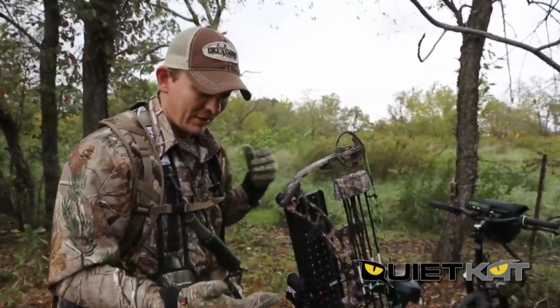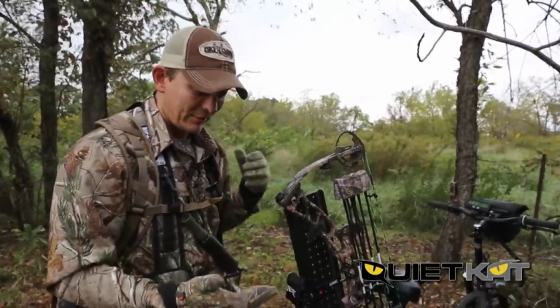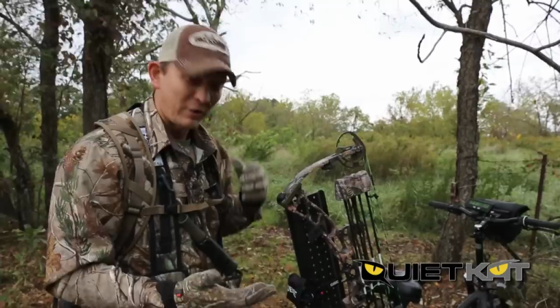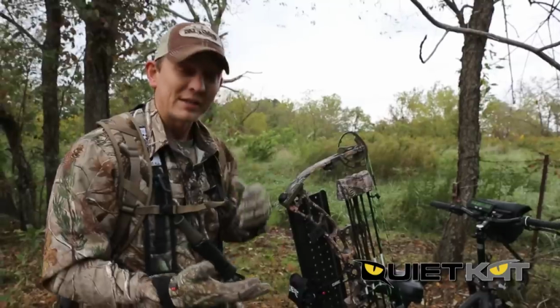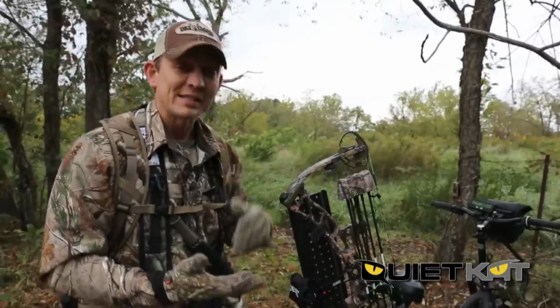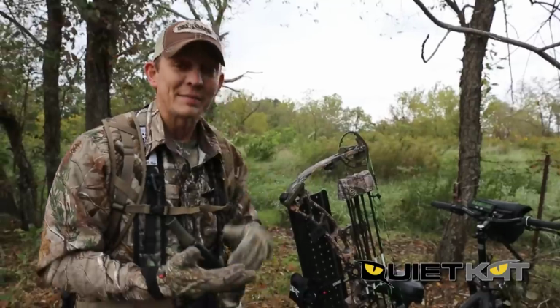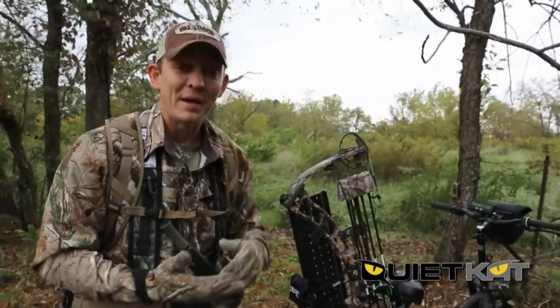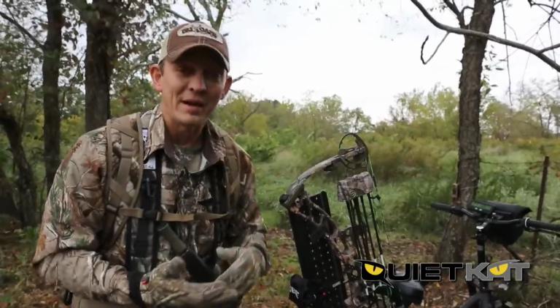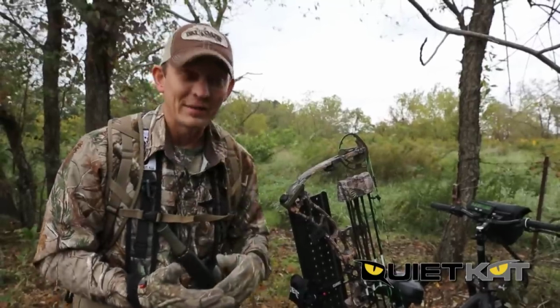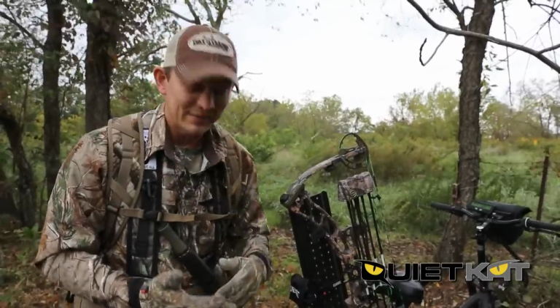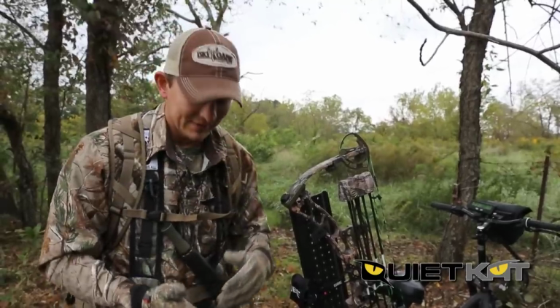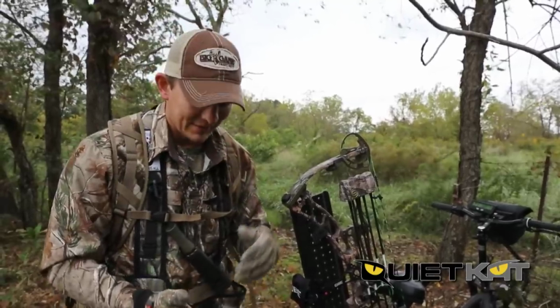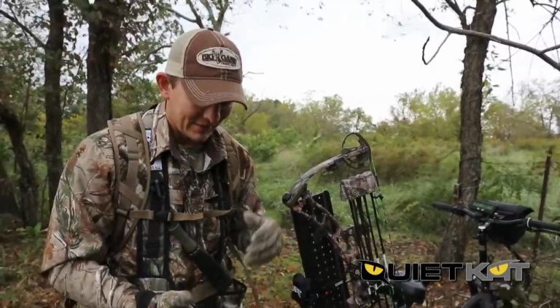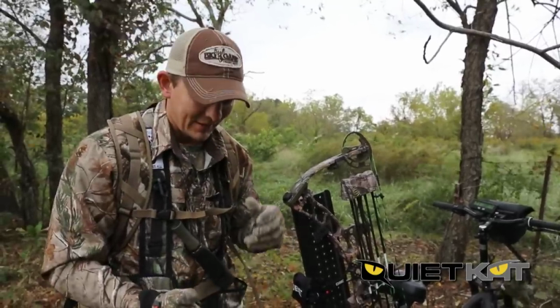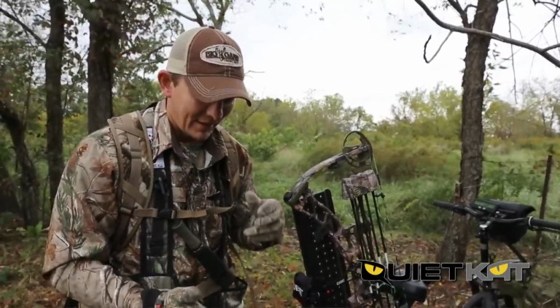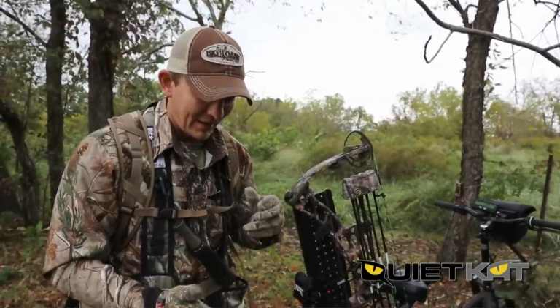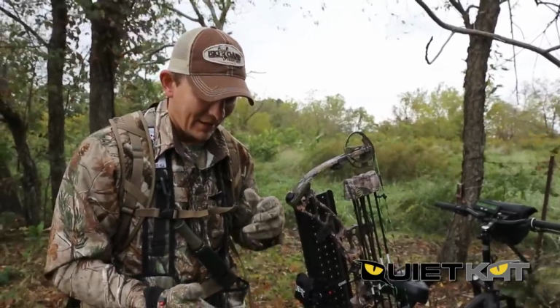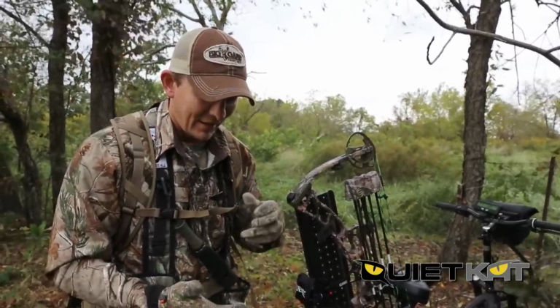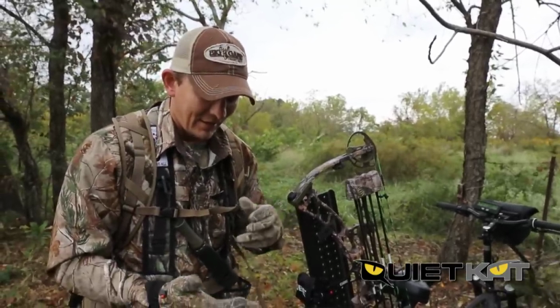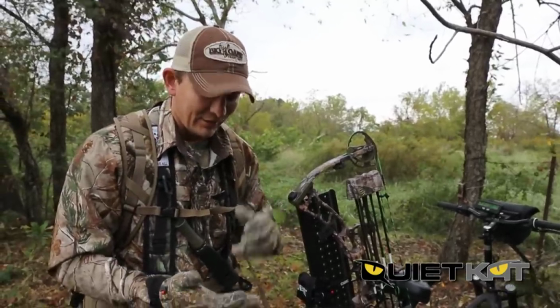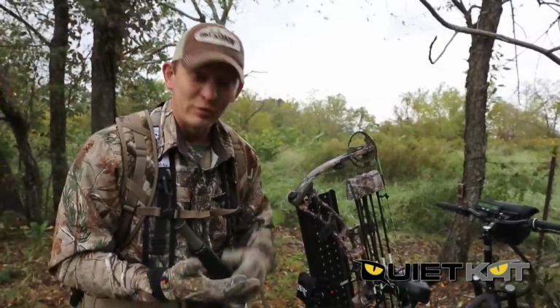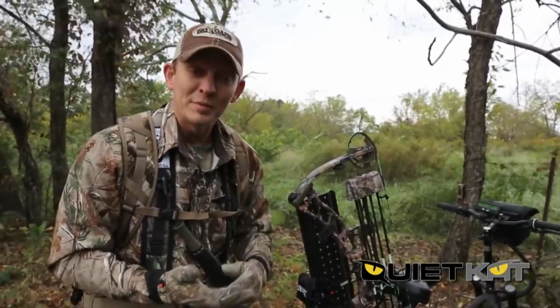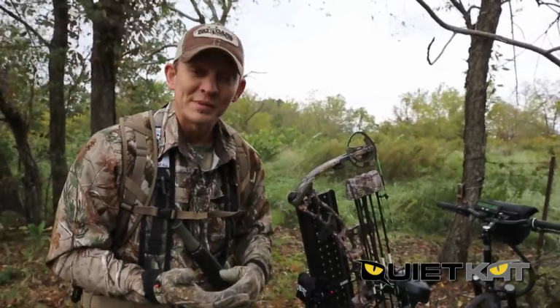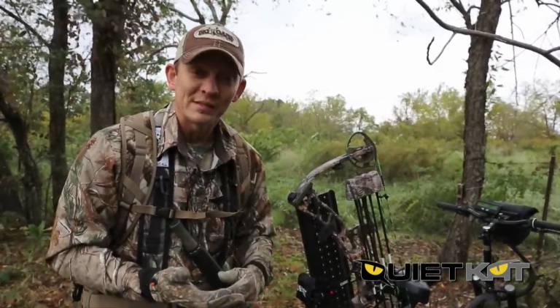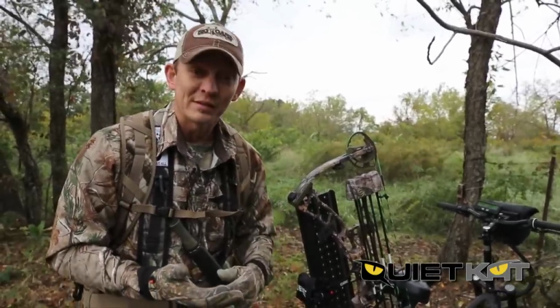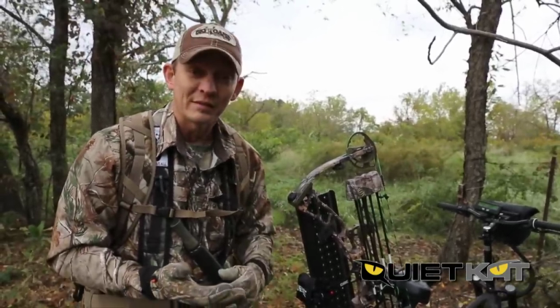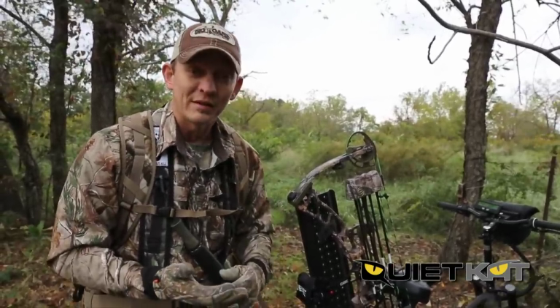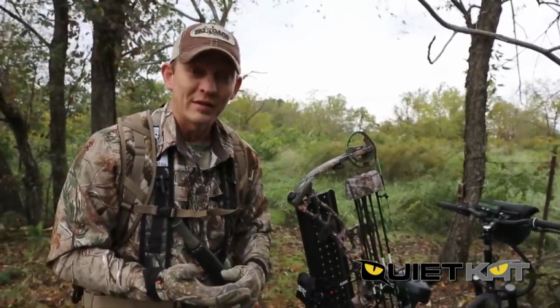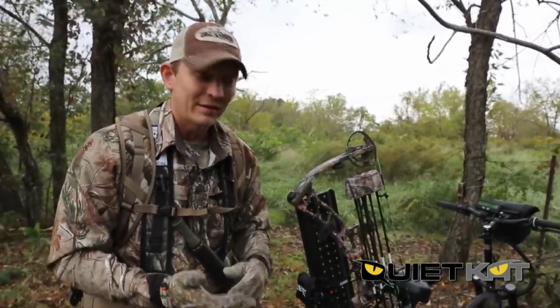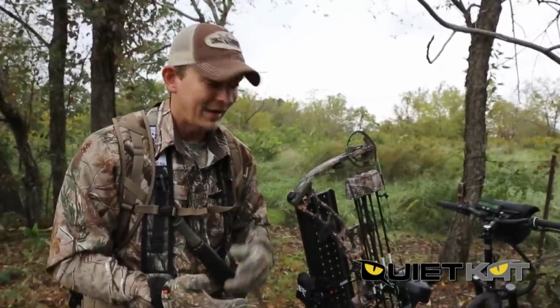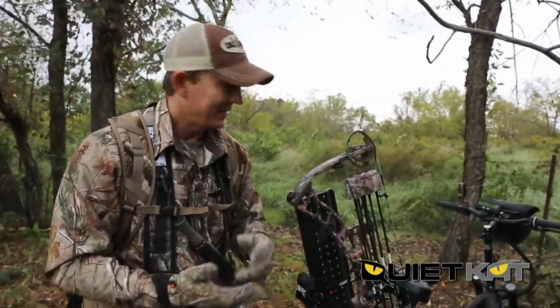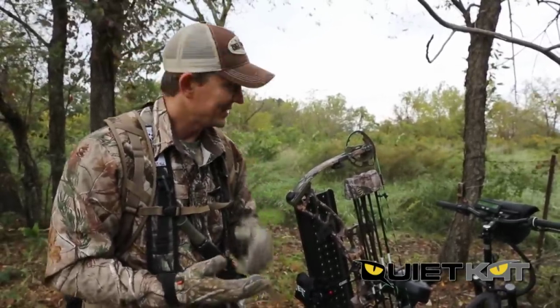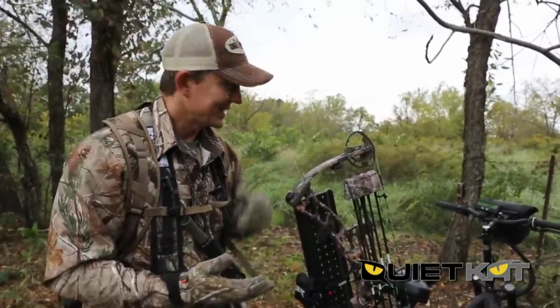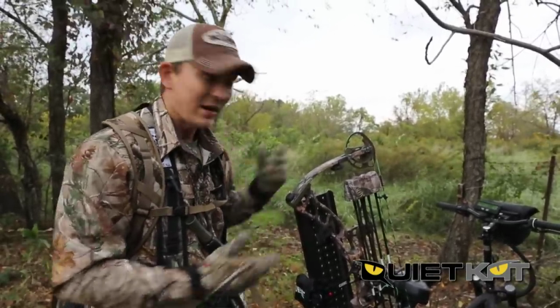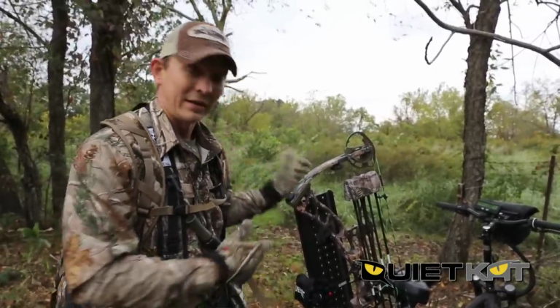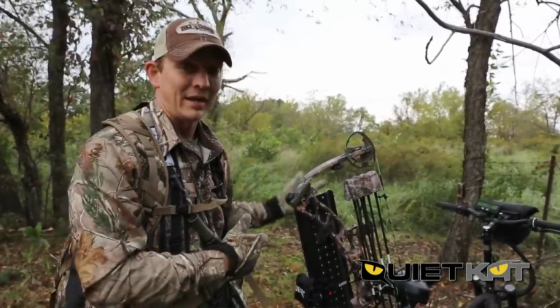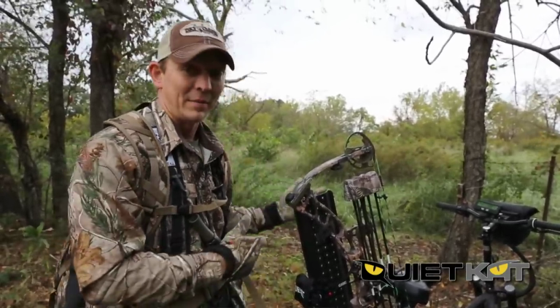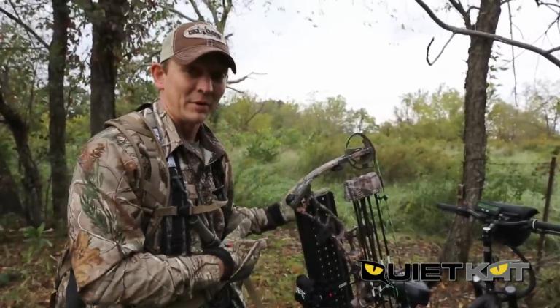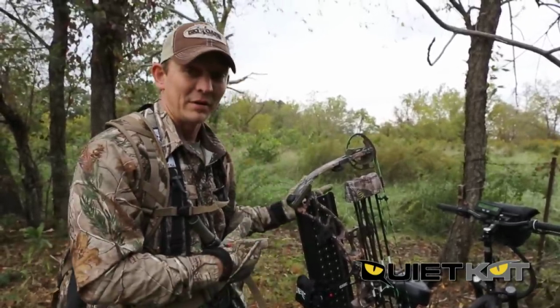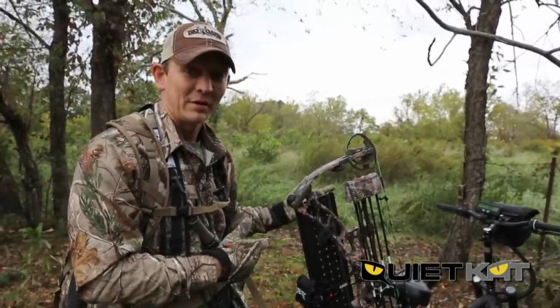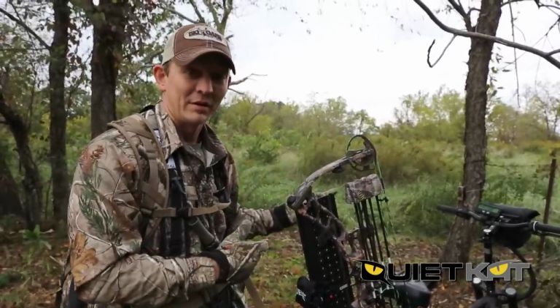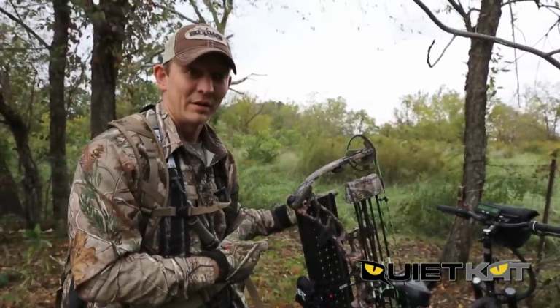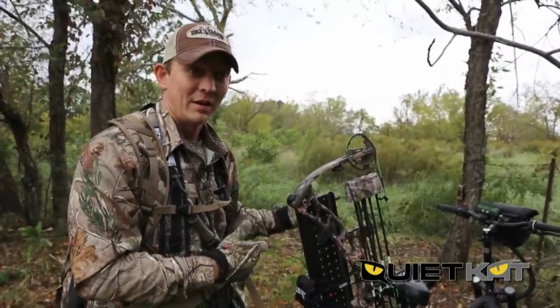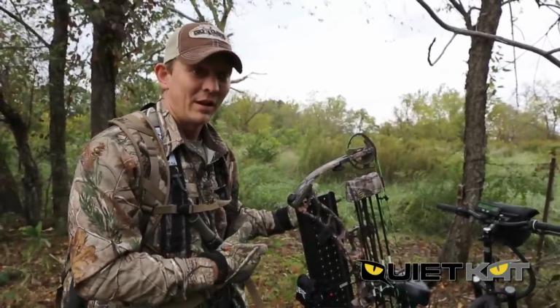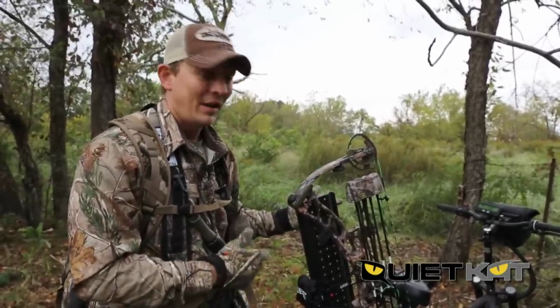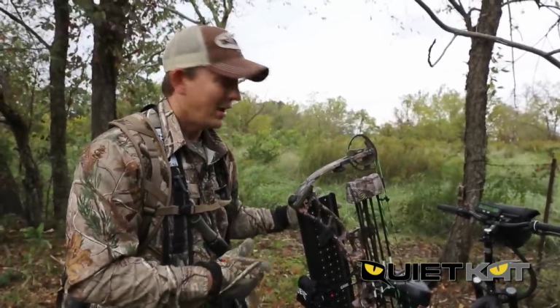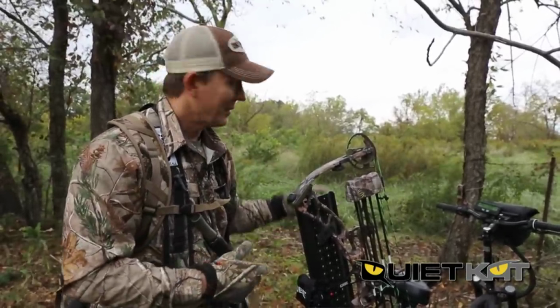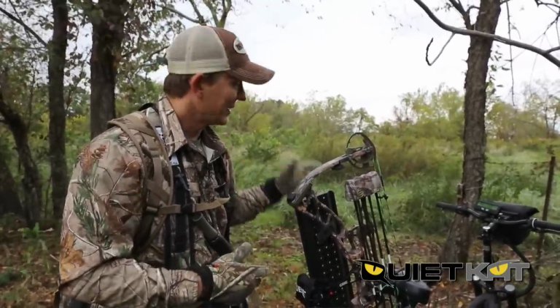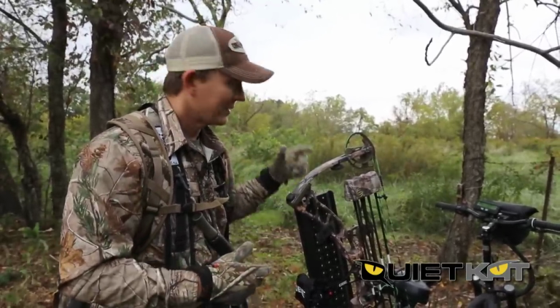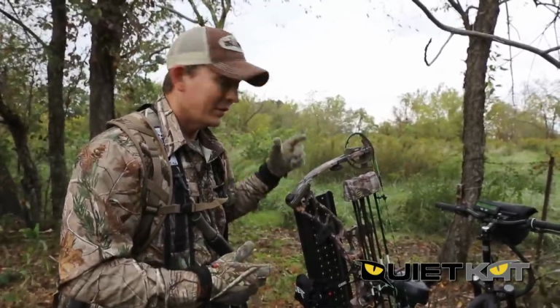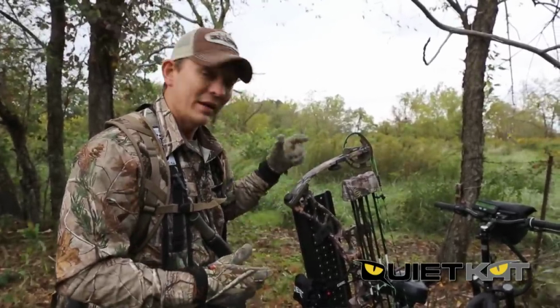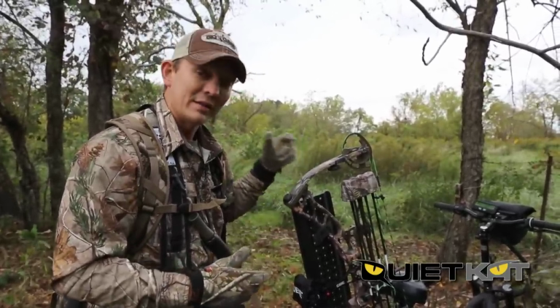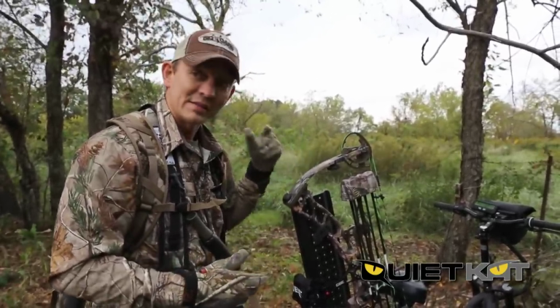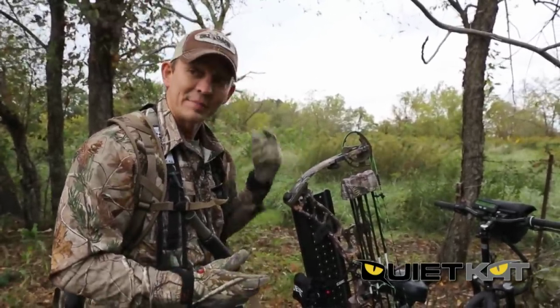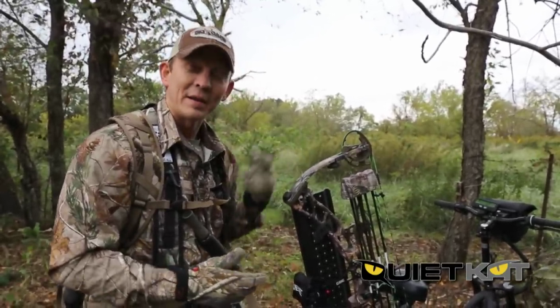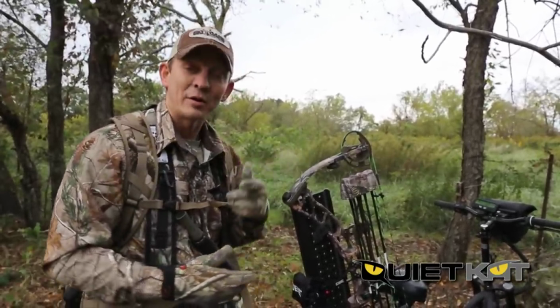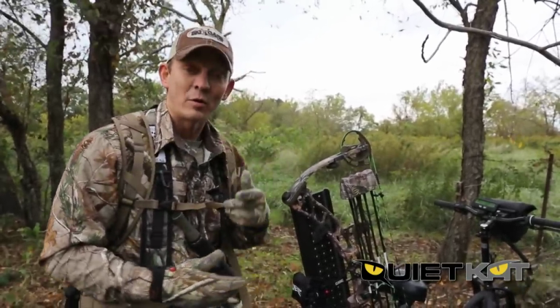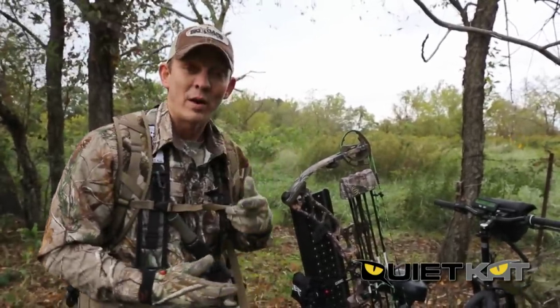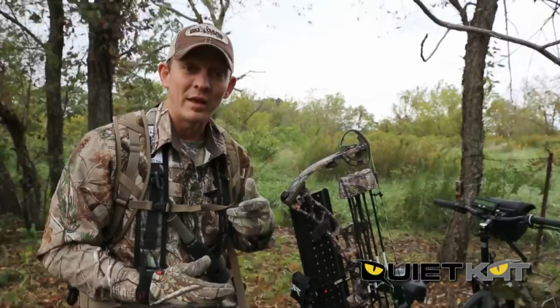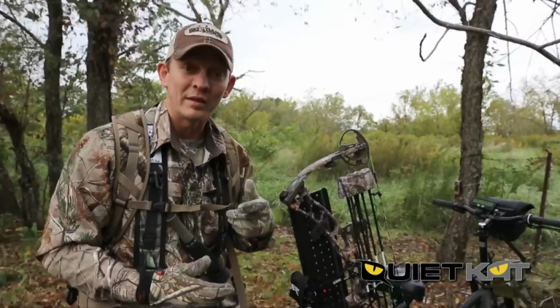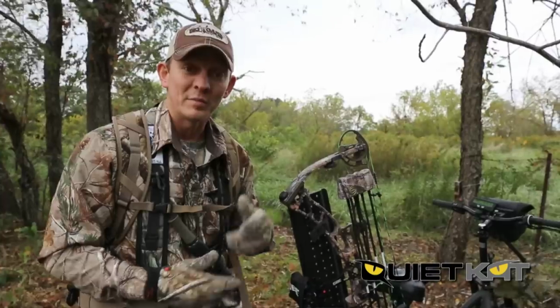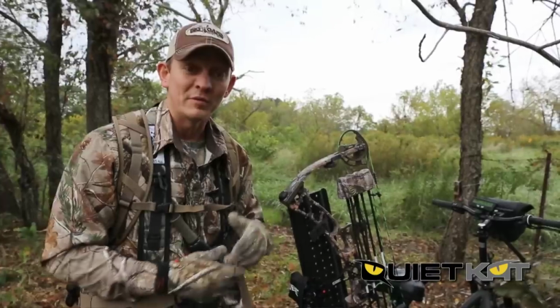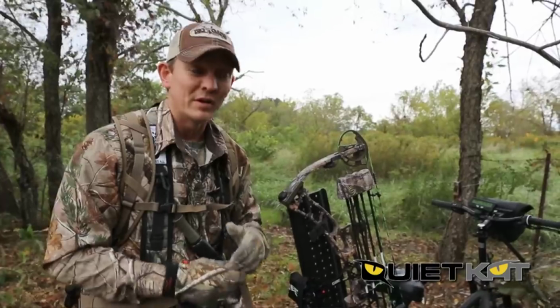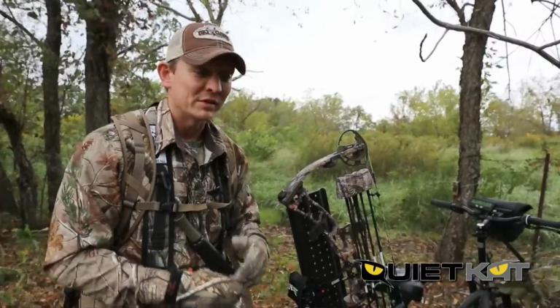The greatest thing about it is no human scent on the ground, and if he's not on the camera, I'm going to go ahead and slip out here quietly and move on.